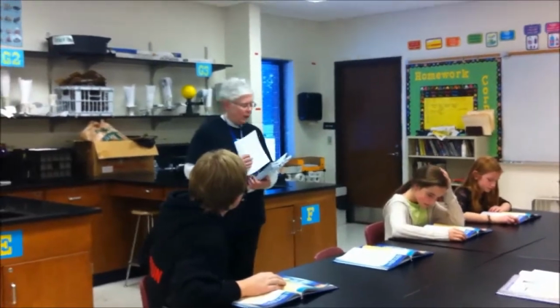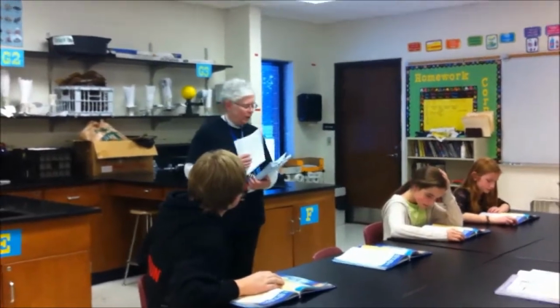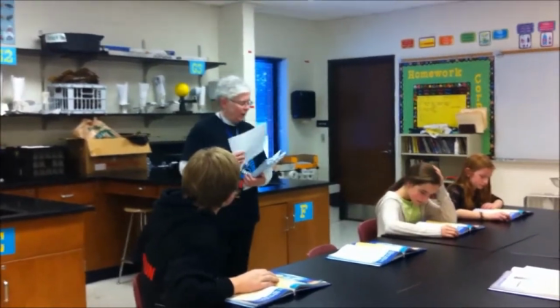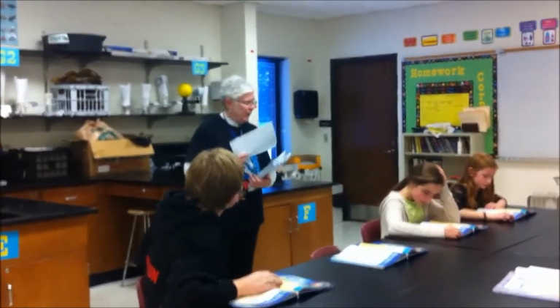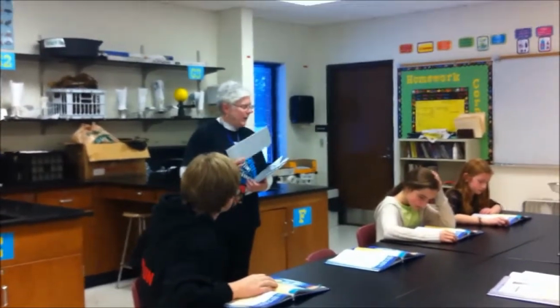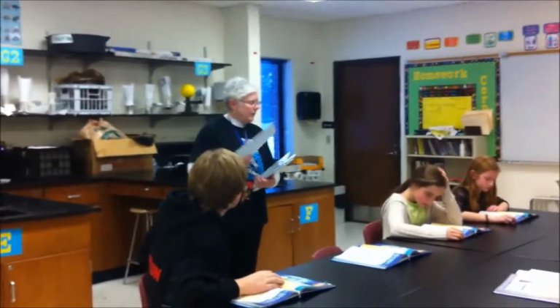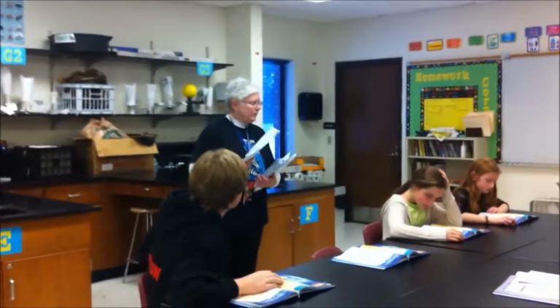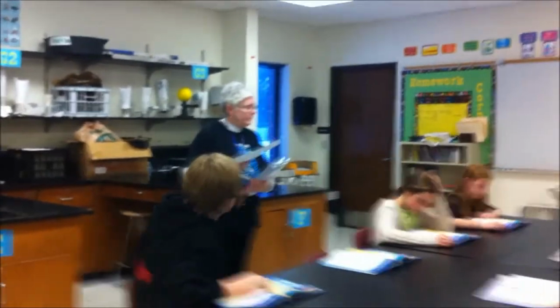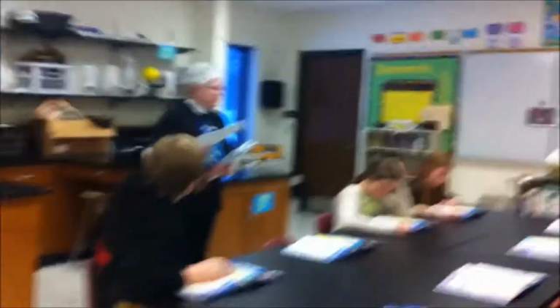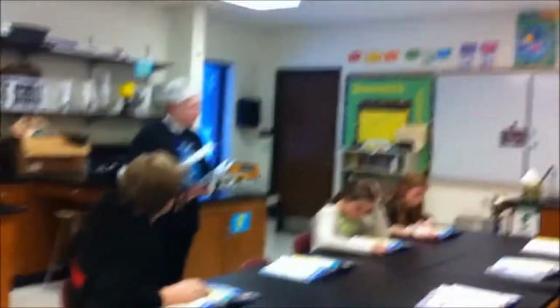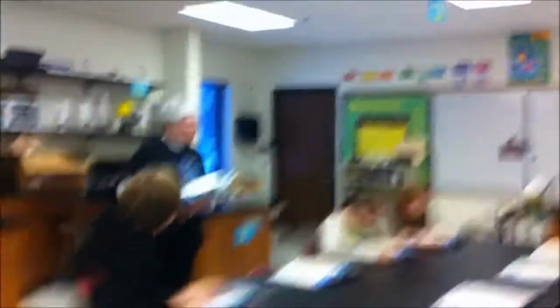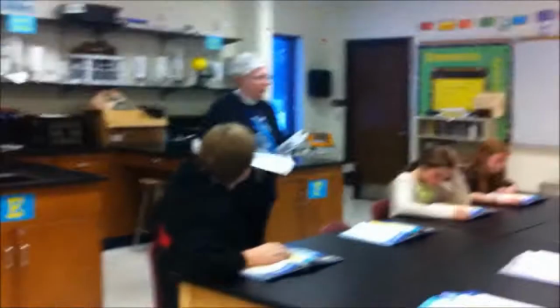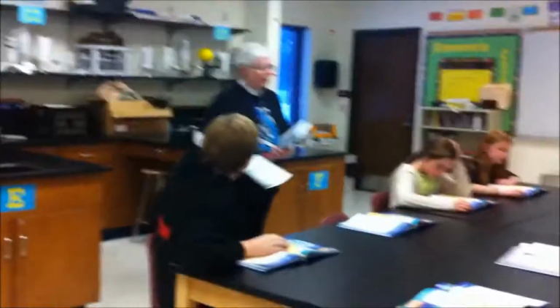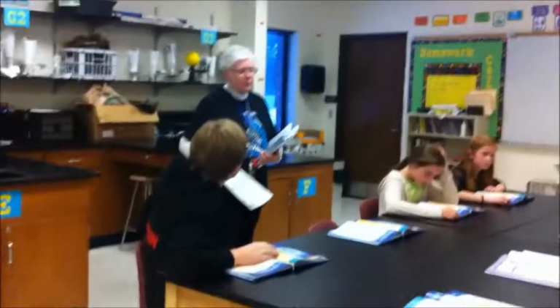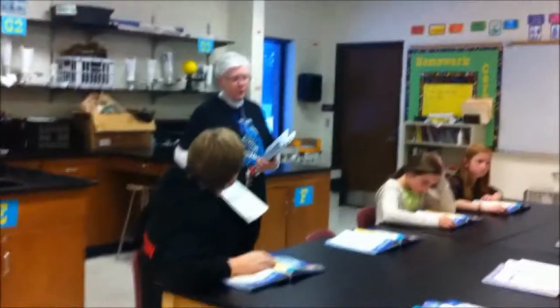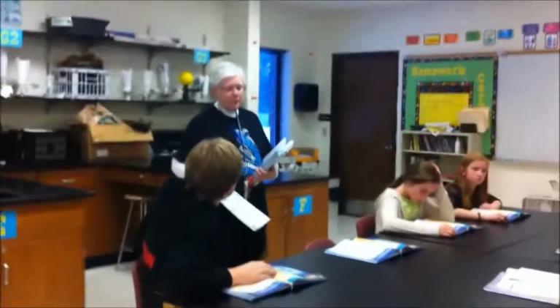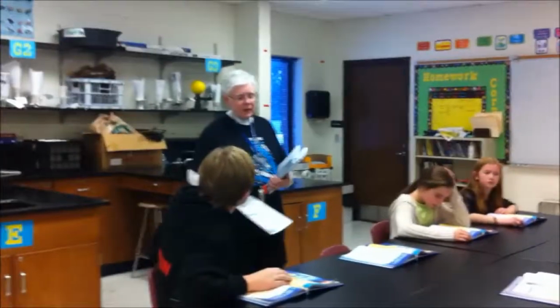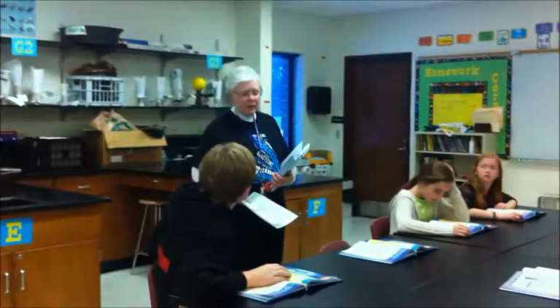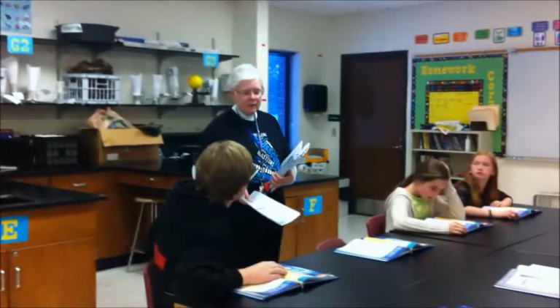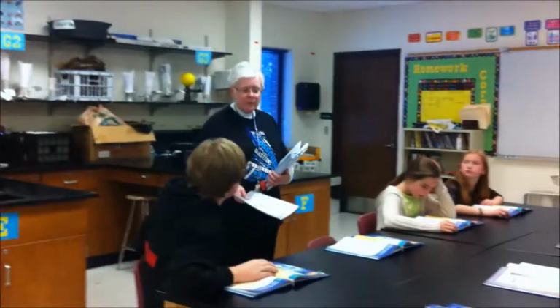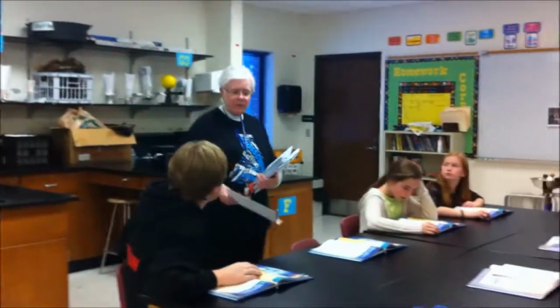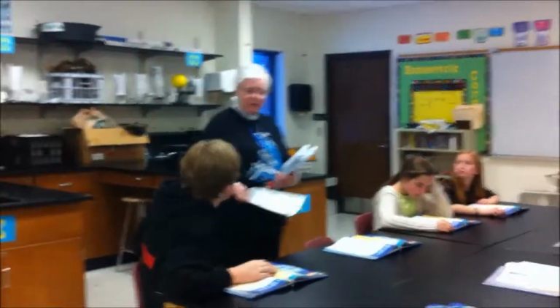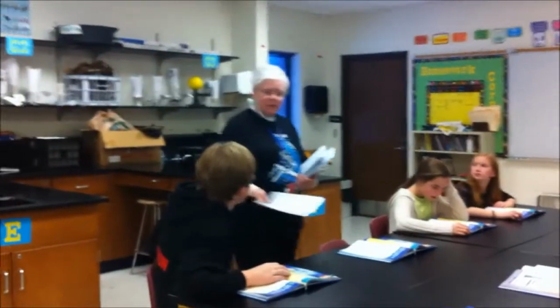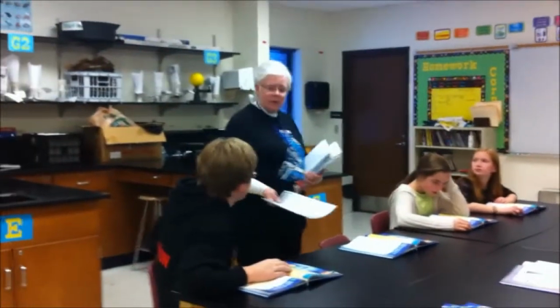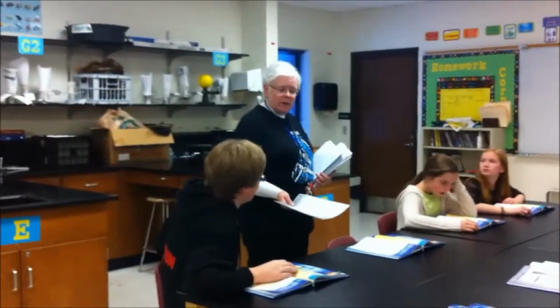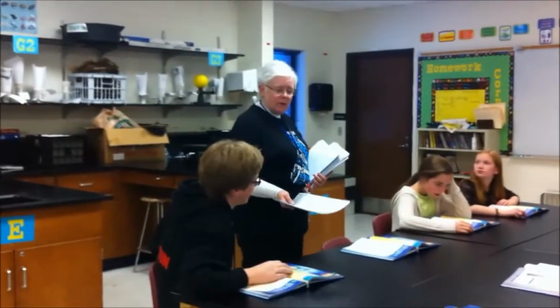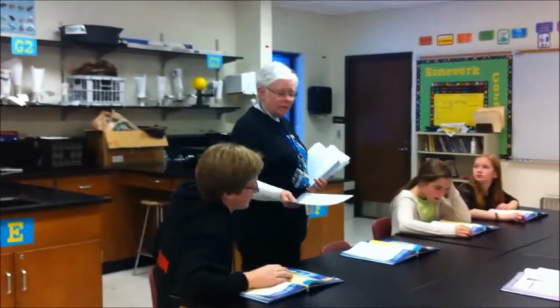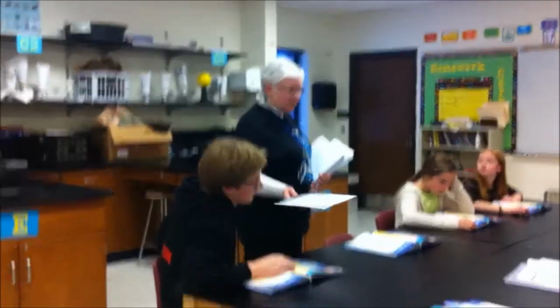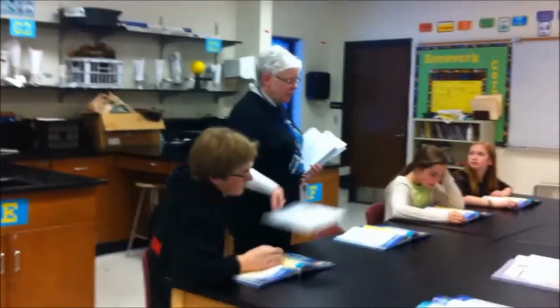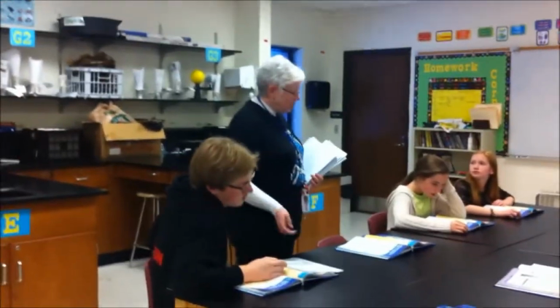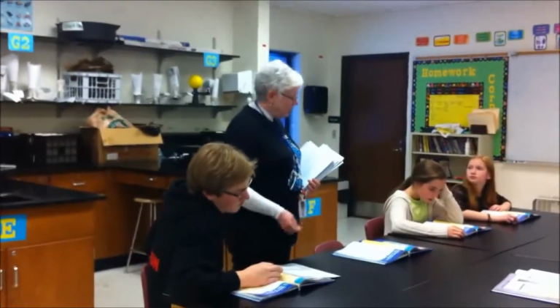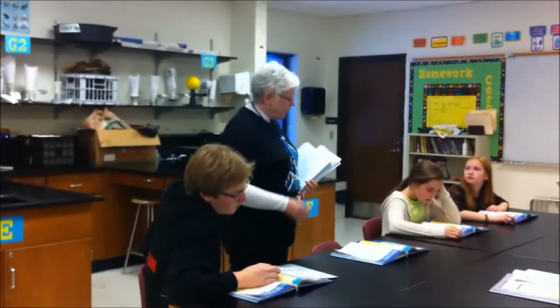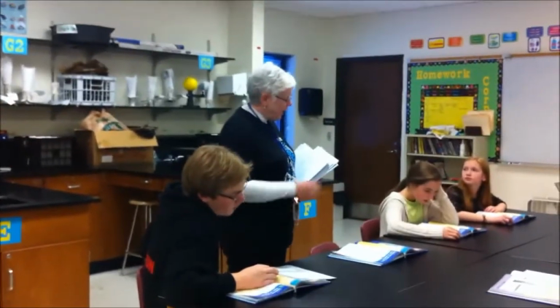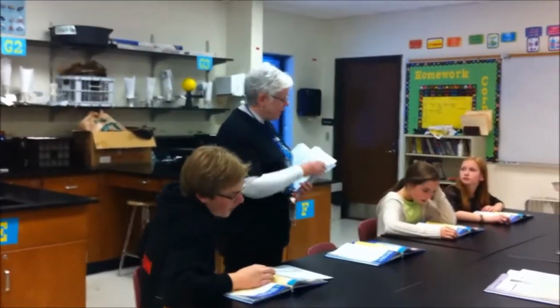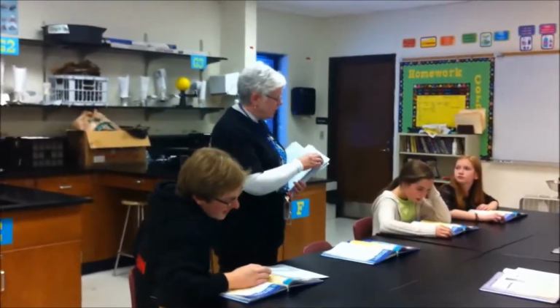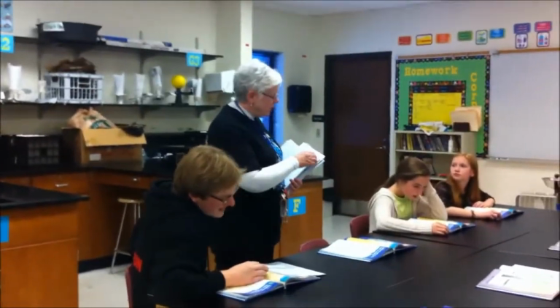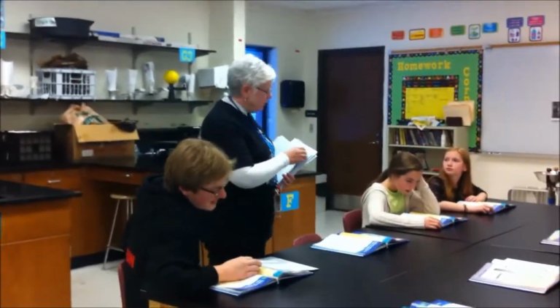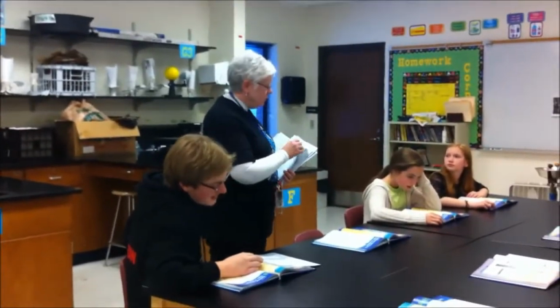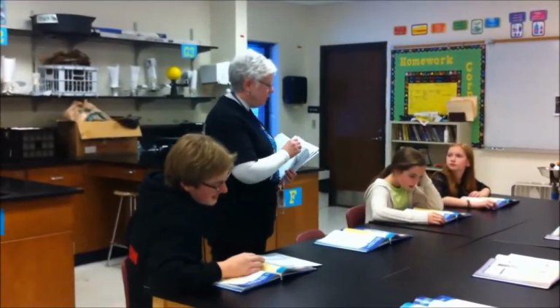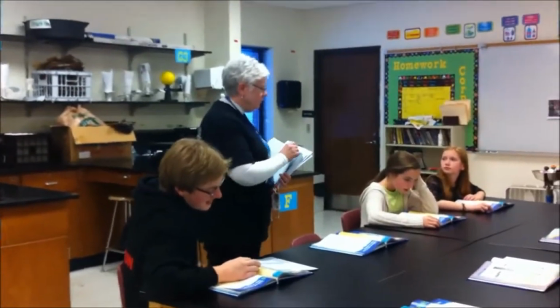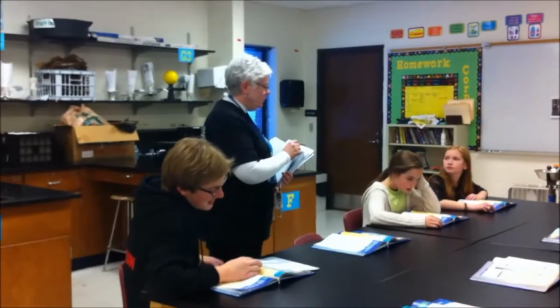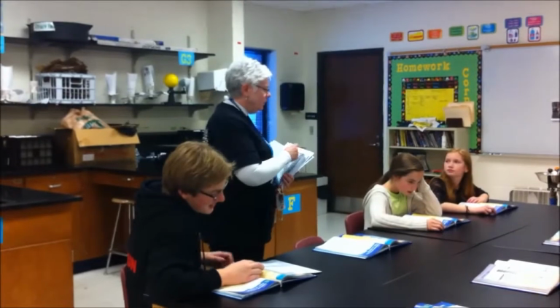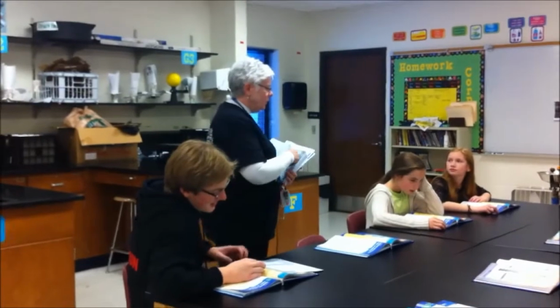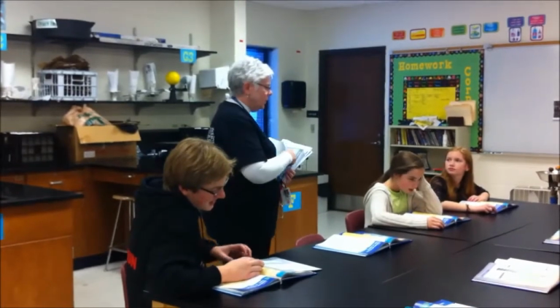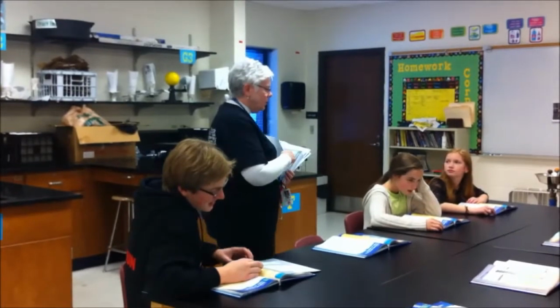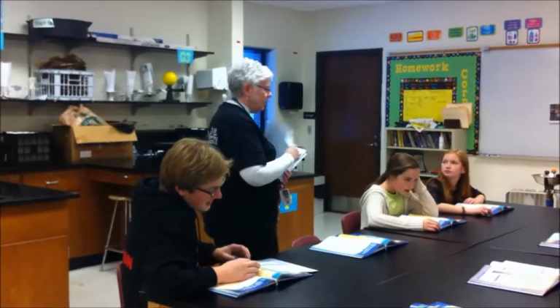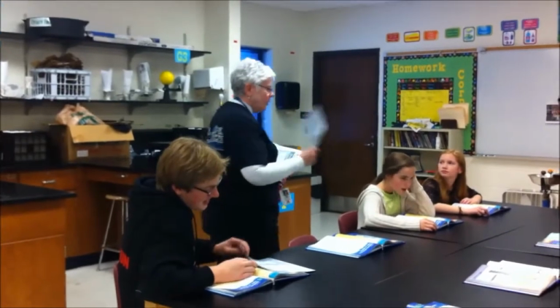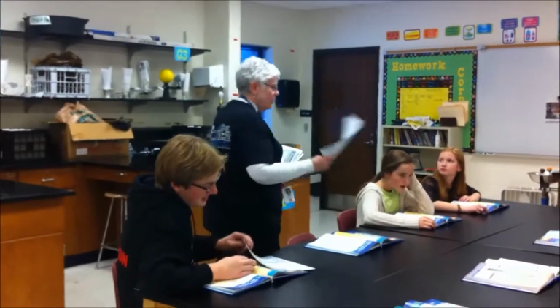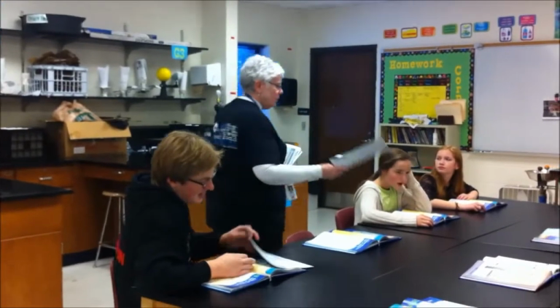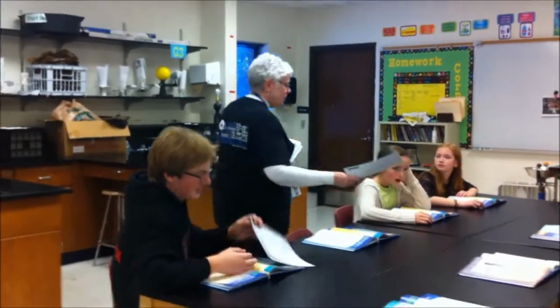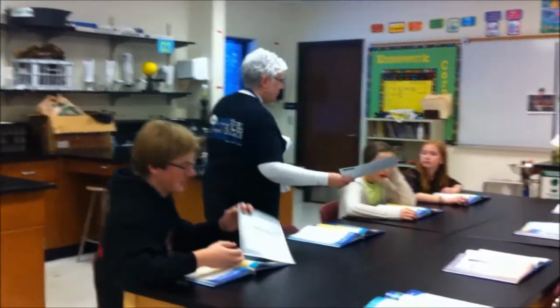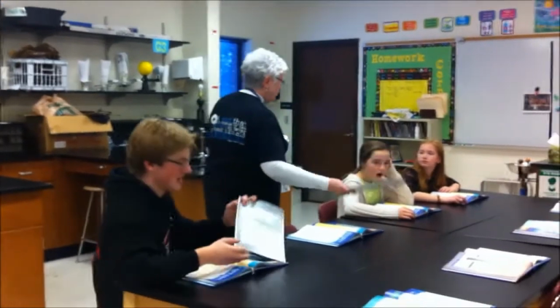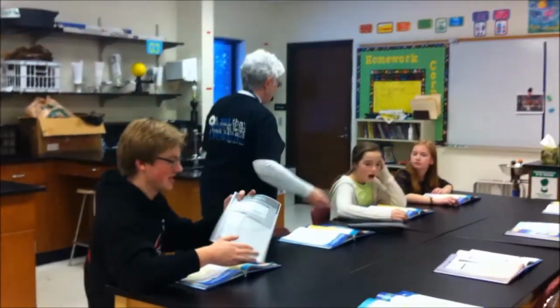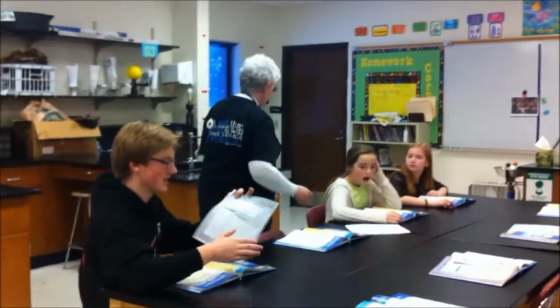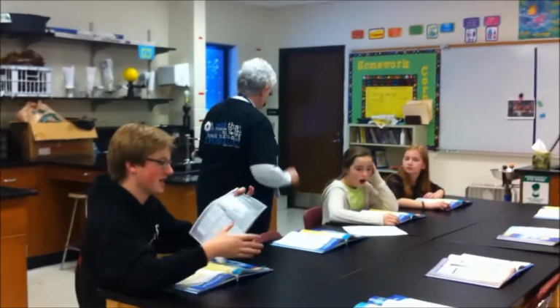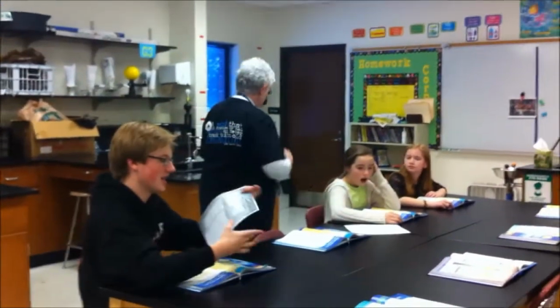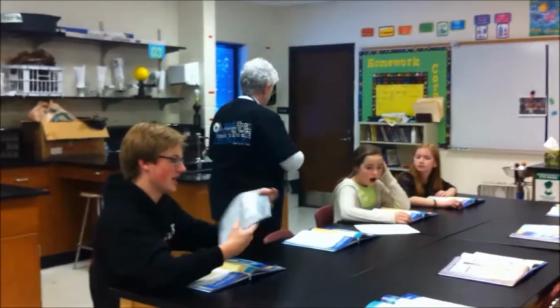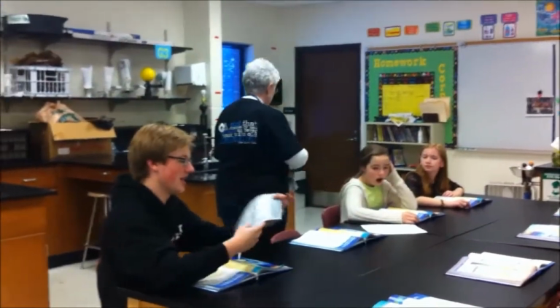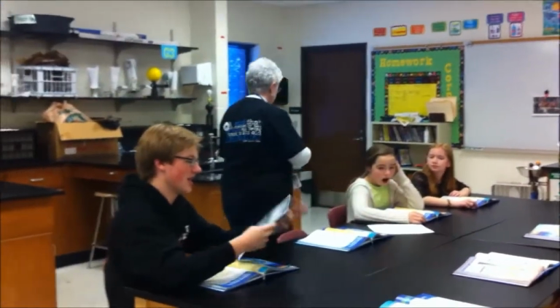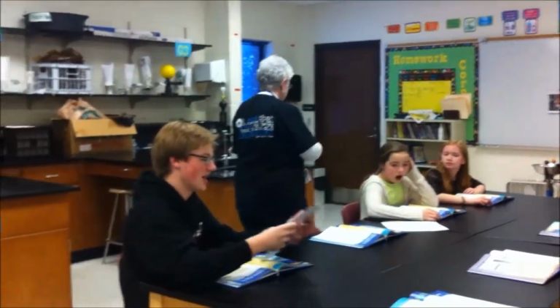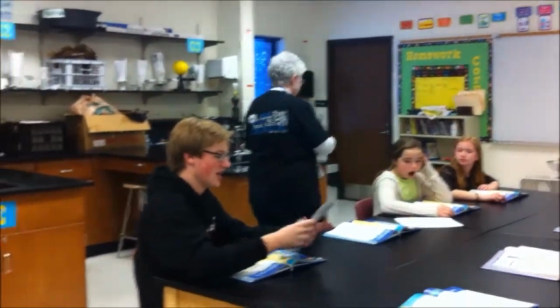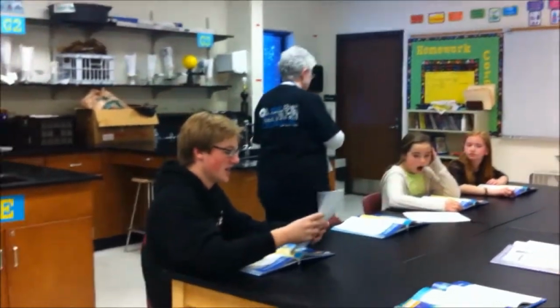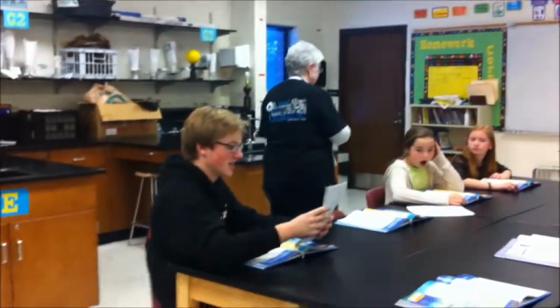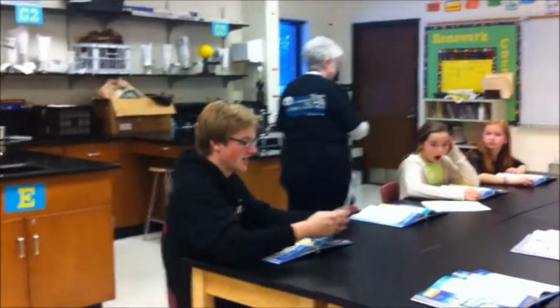All righty, I hope you're ready. Finish this packet for tomorrow so you're ready for the exam.